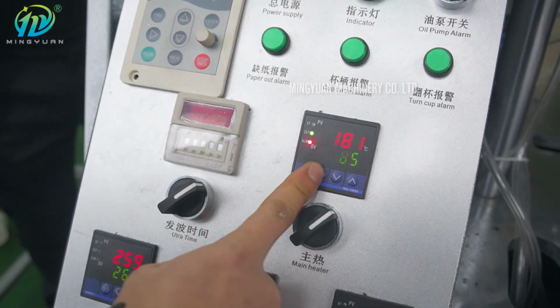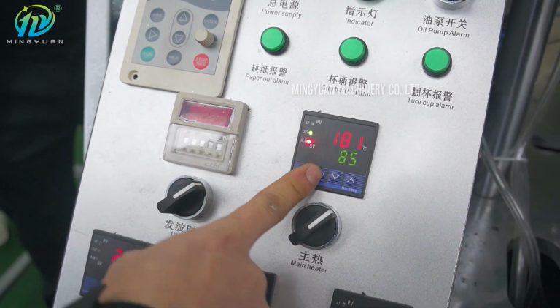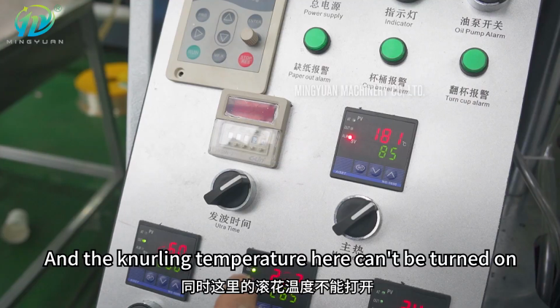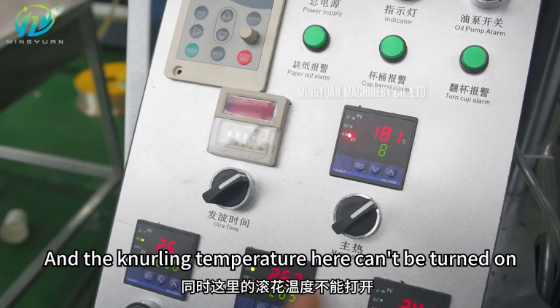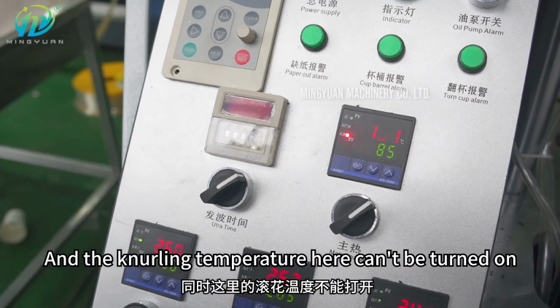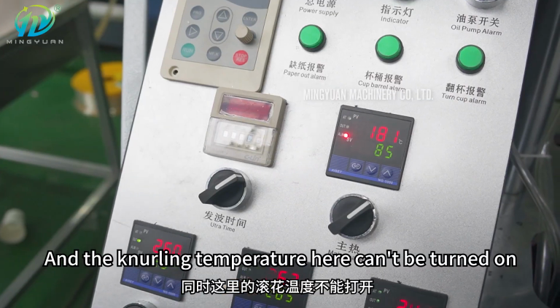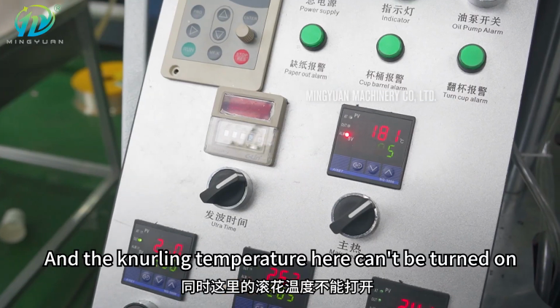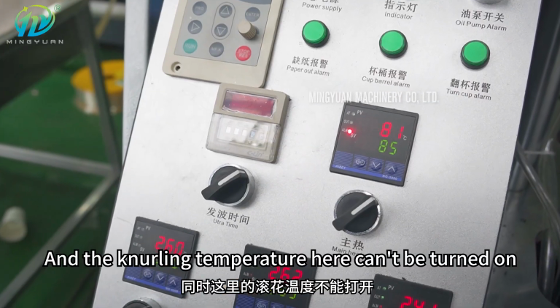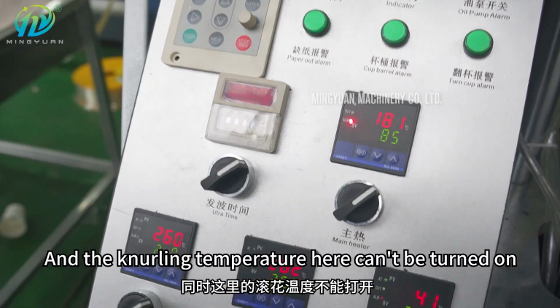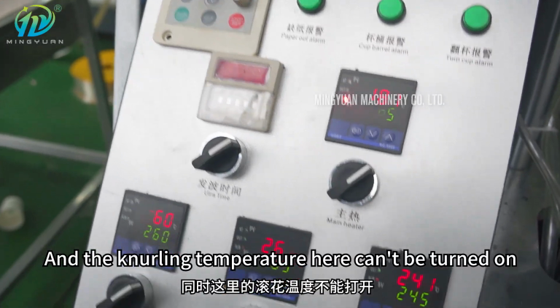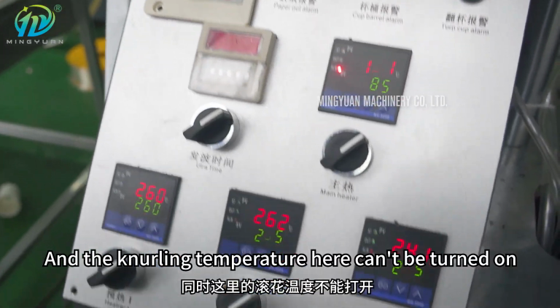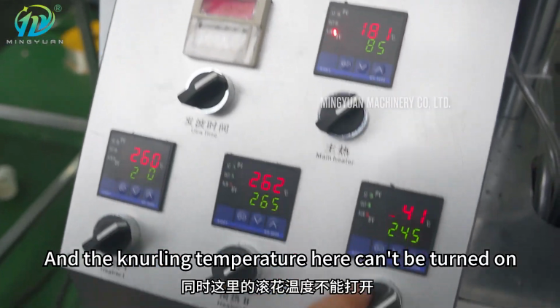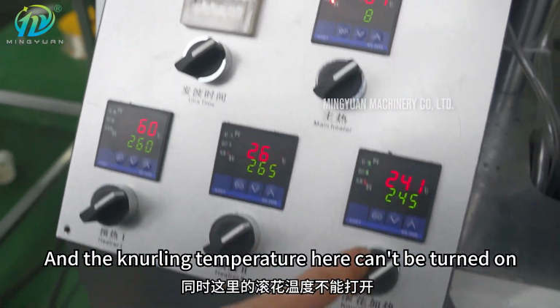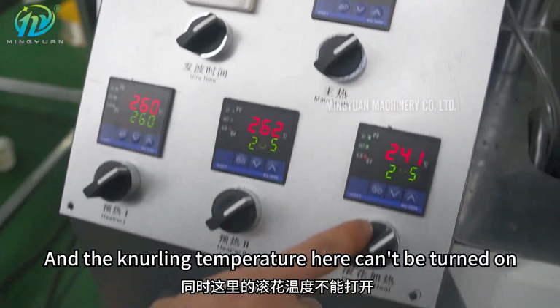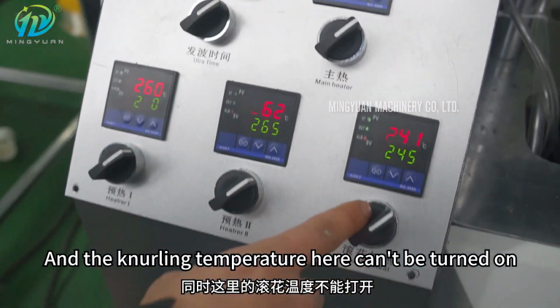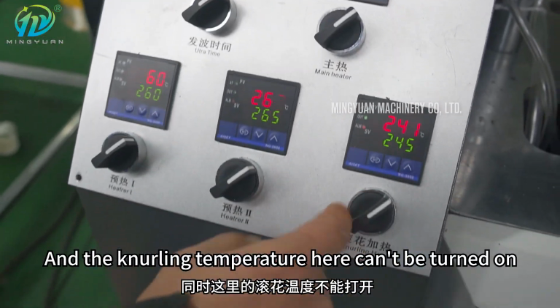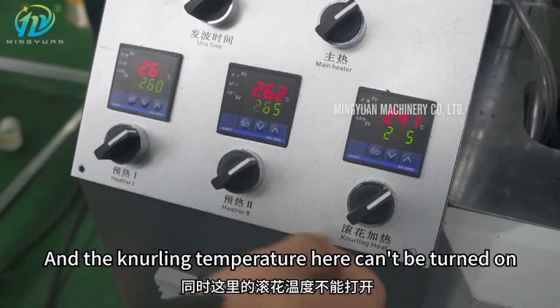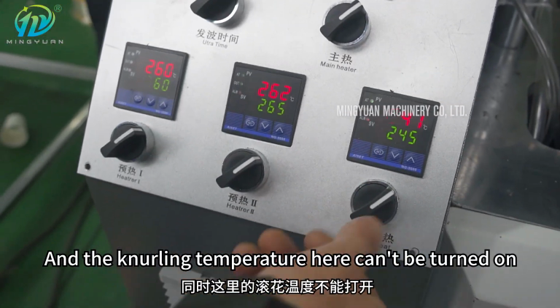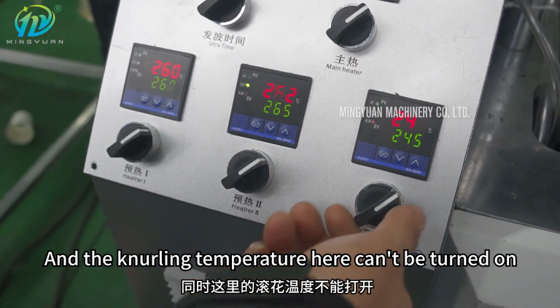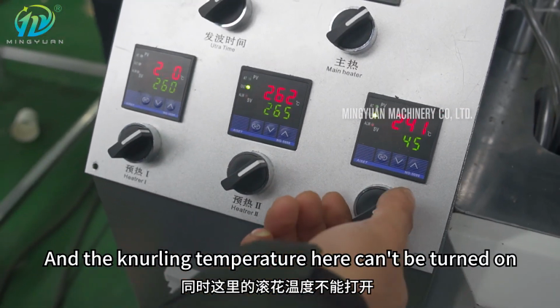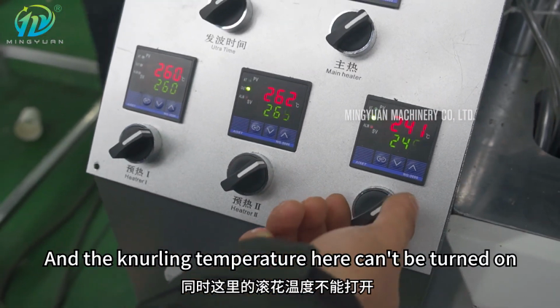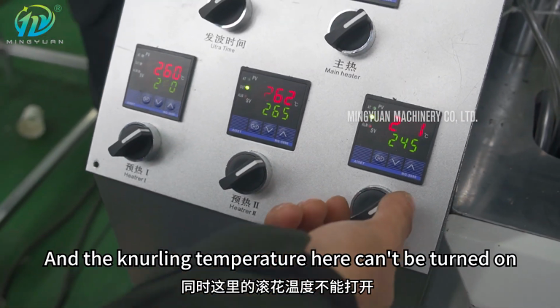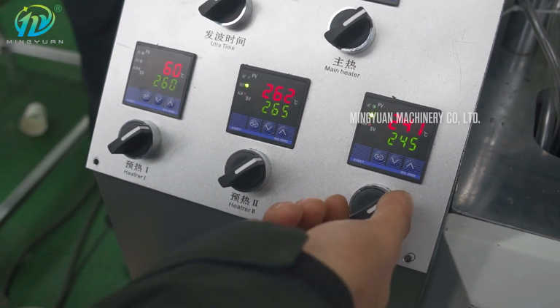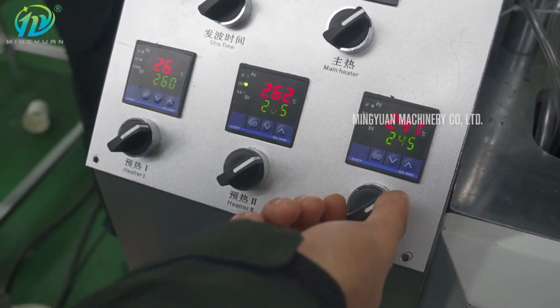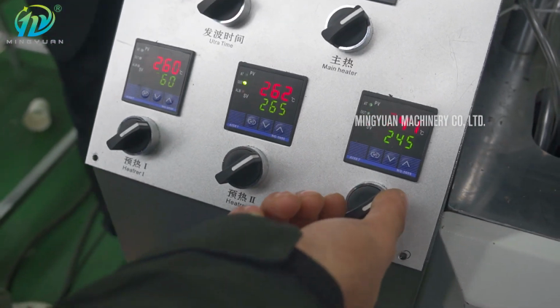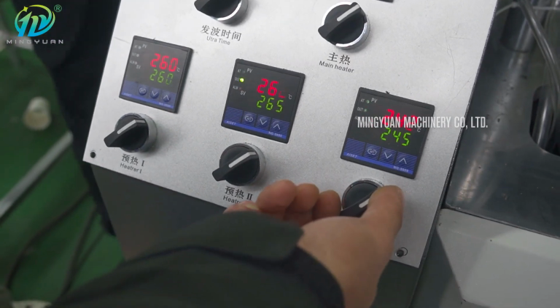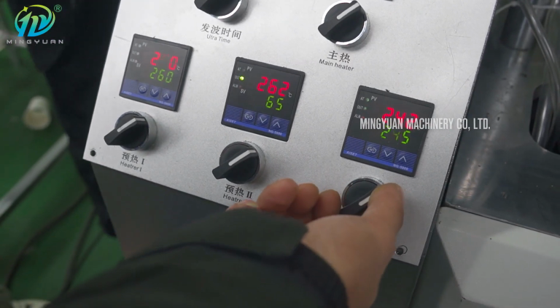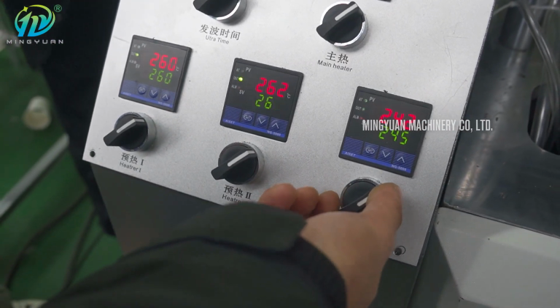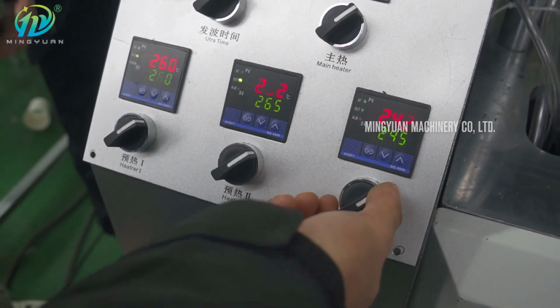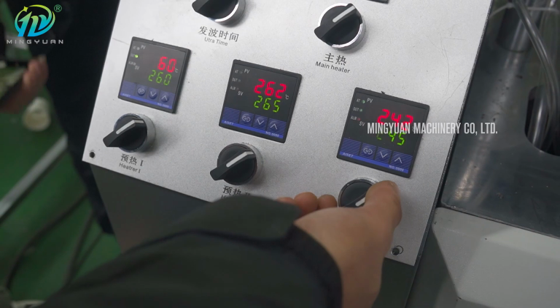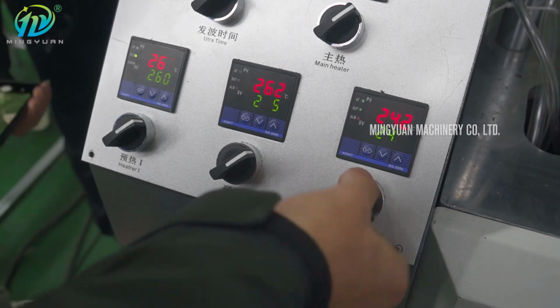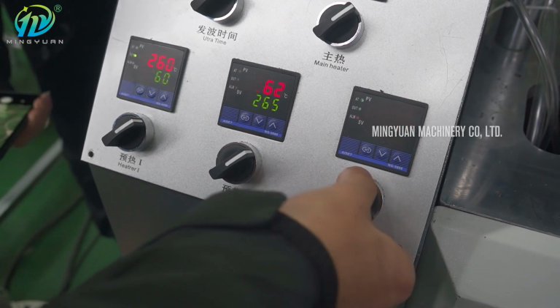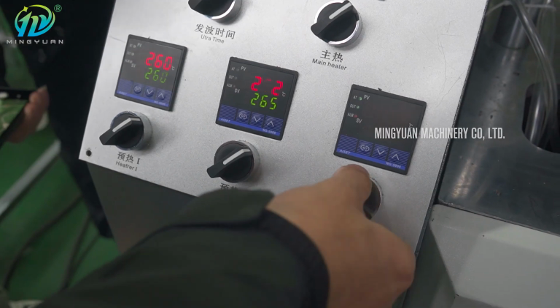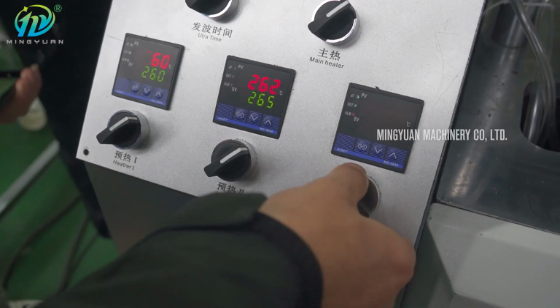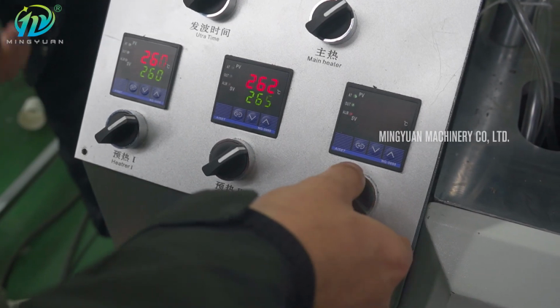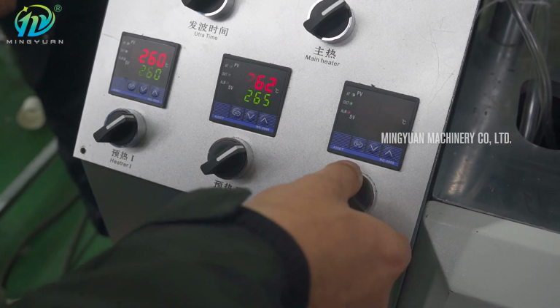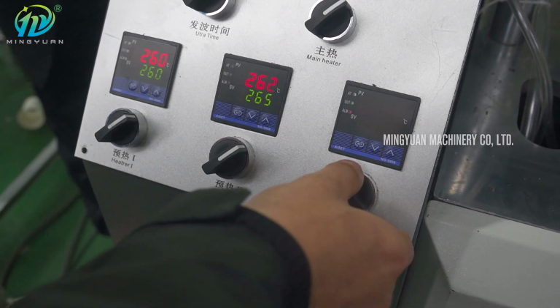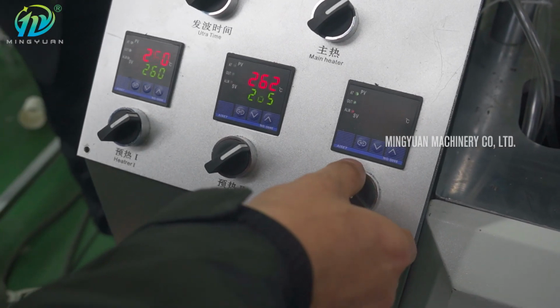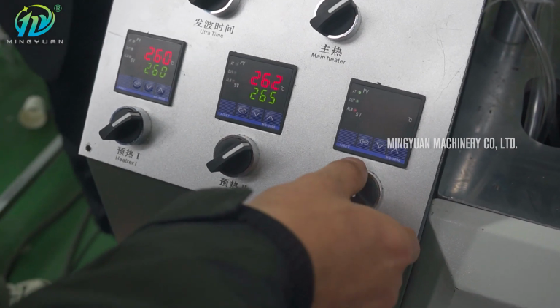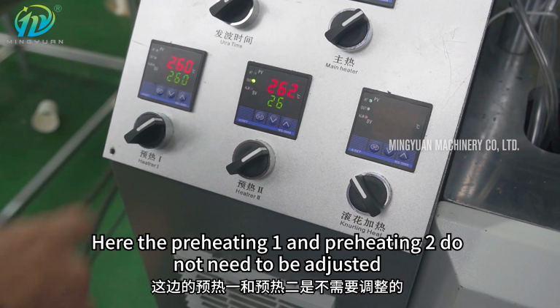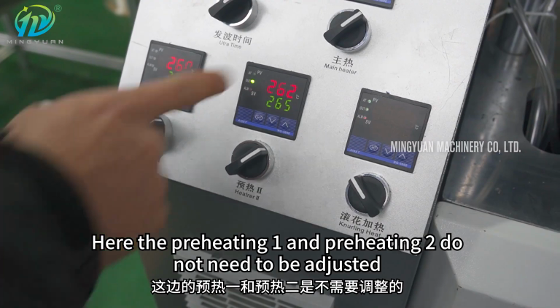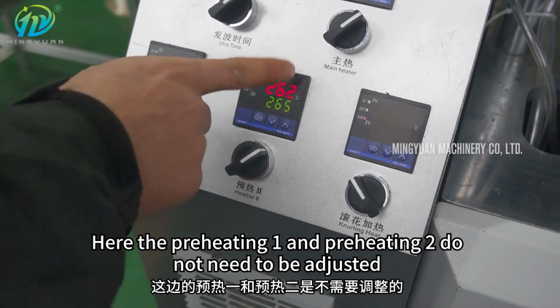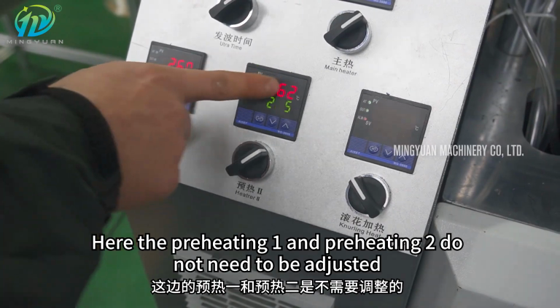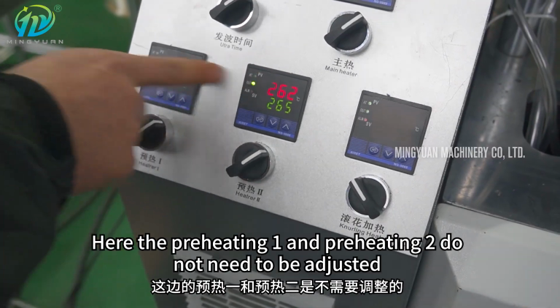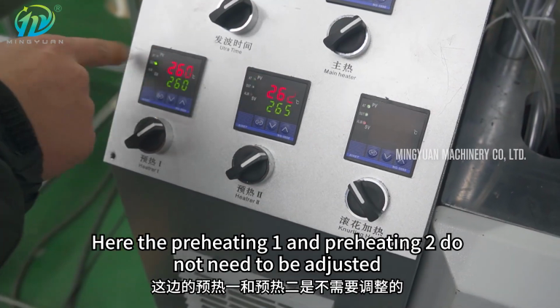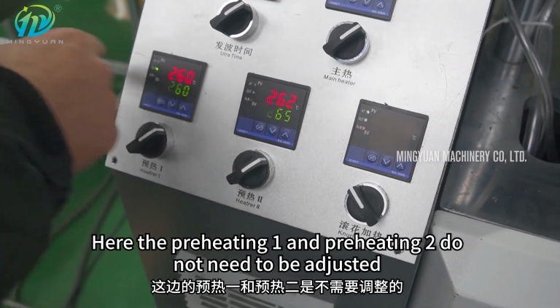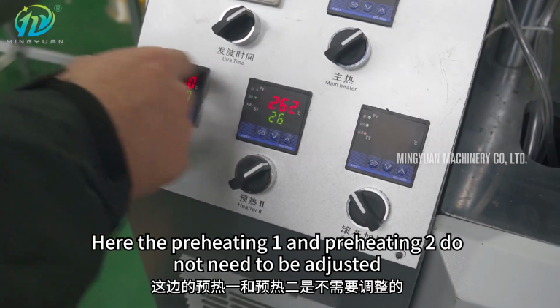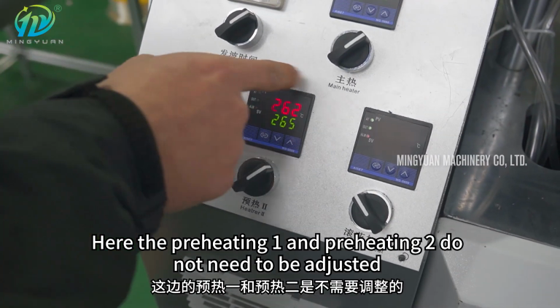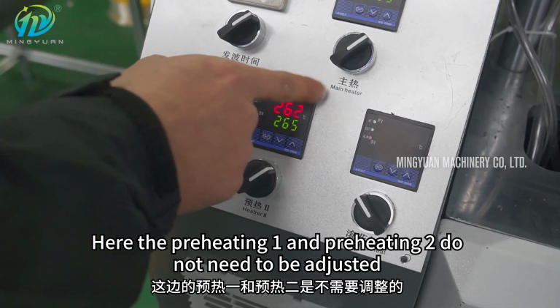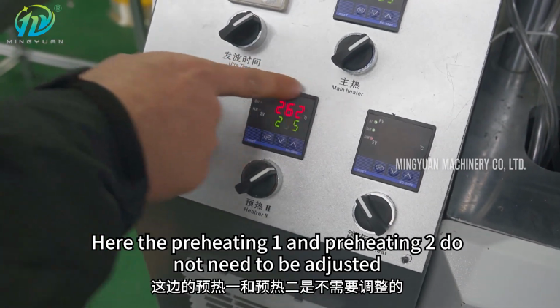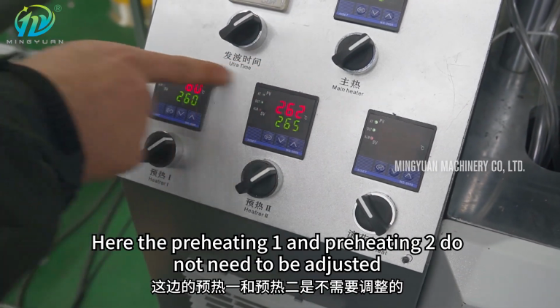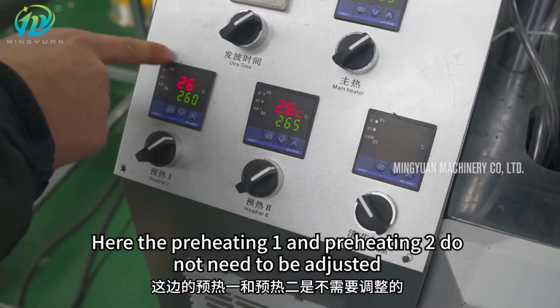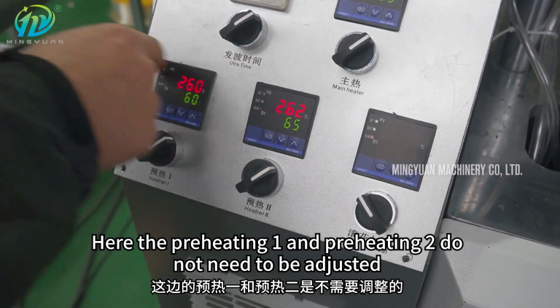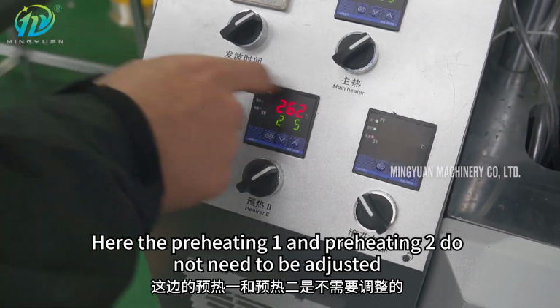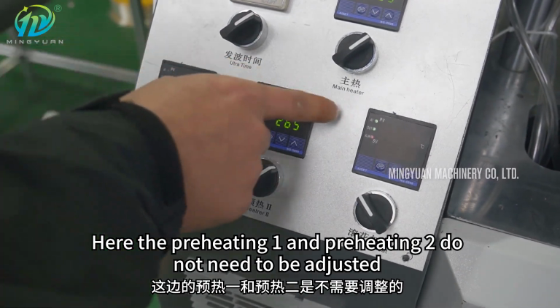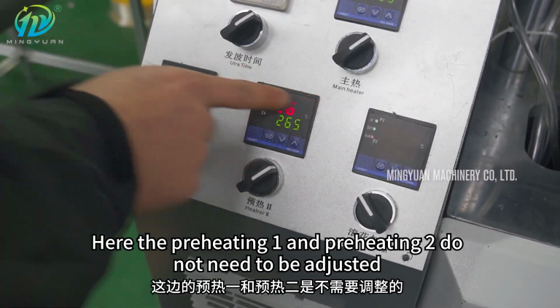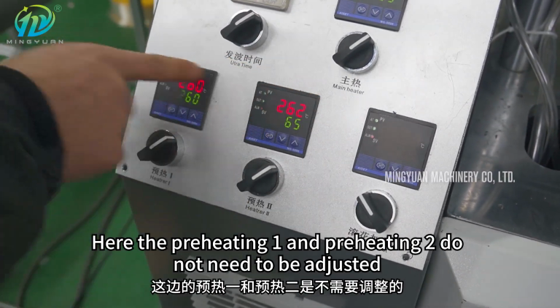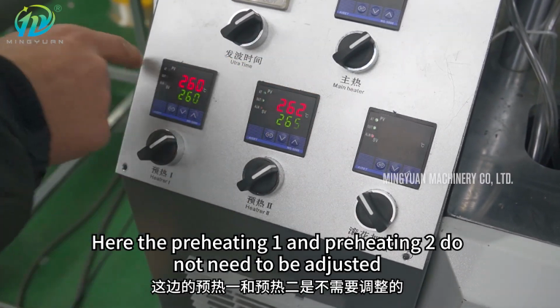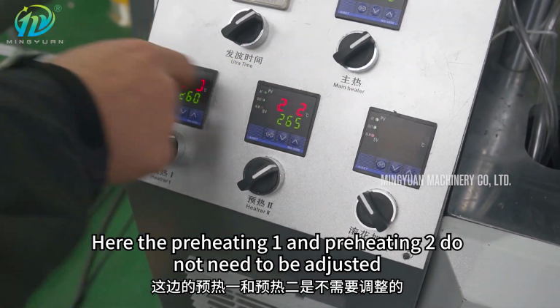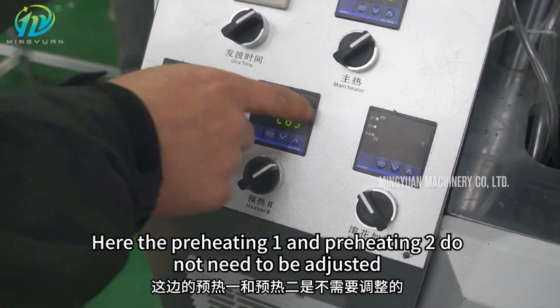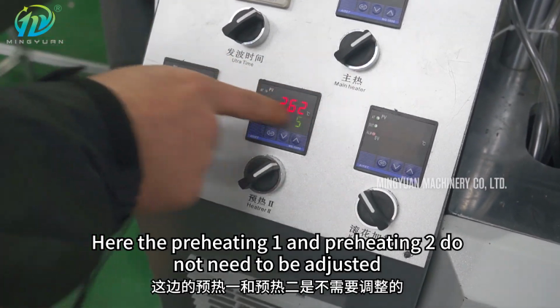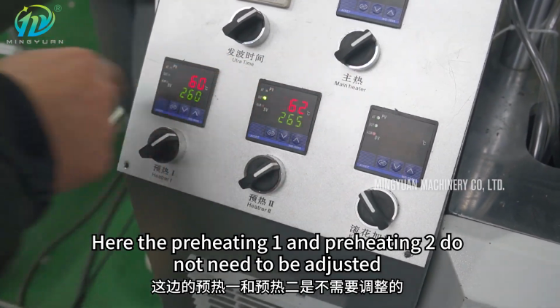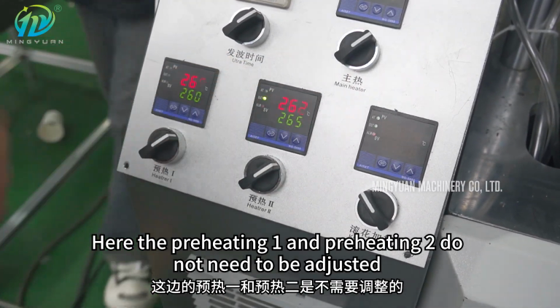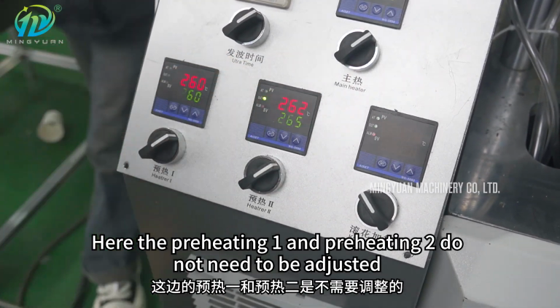The knurling temperature here cannot be turned on. Preheating 1 and preheating 2 do not need to be adjusted.